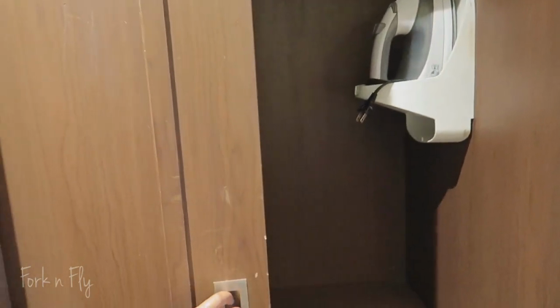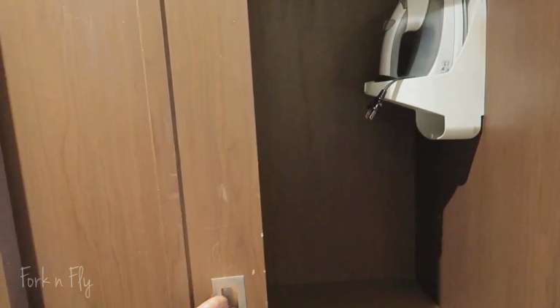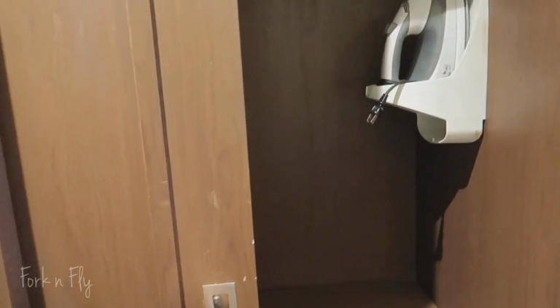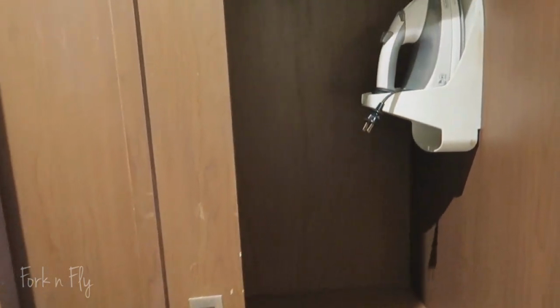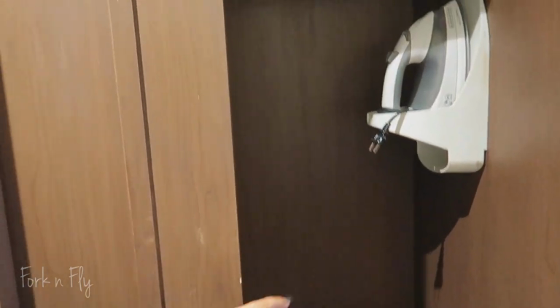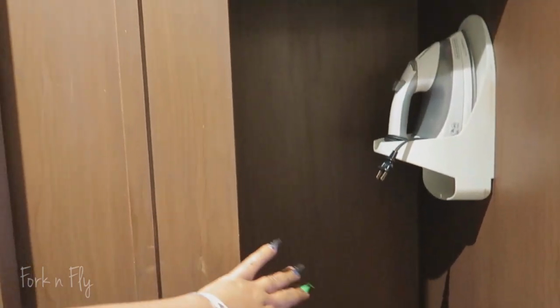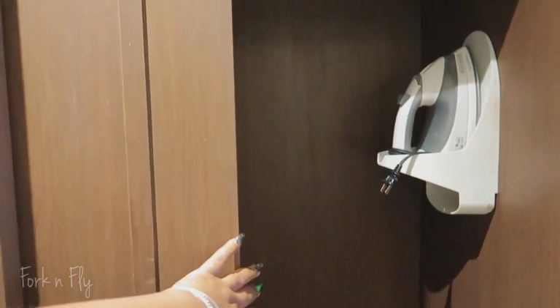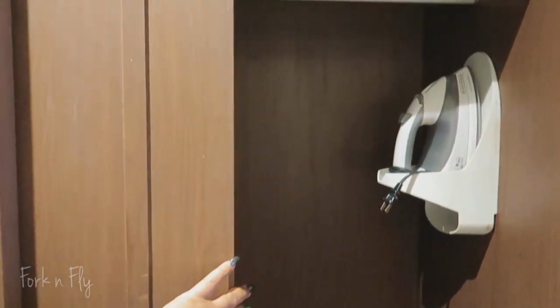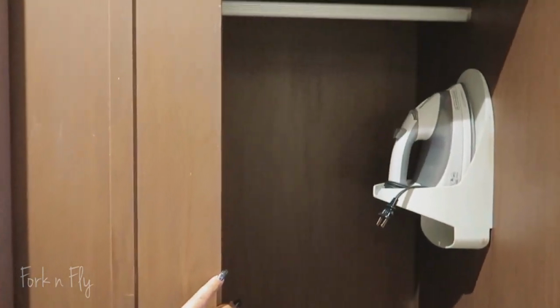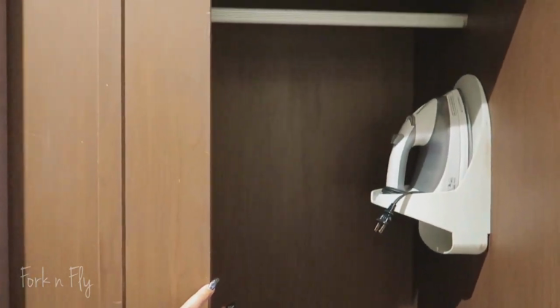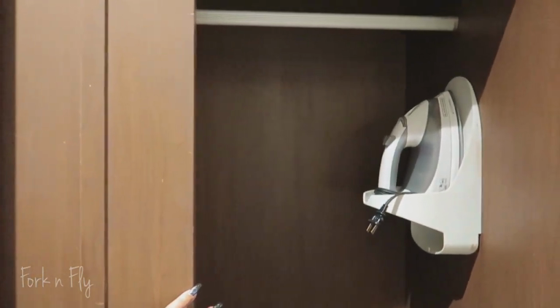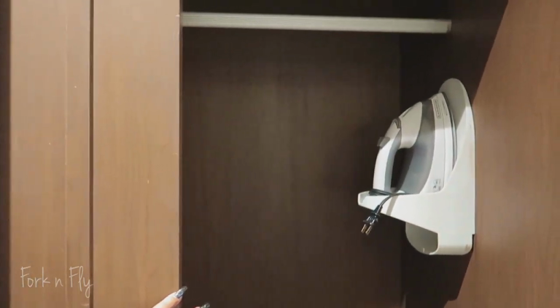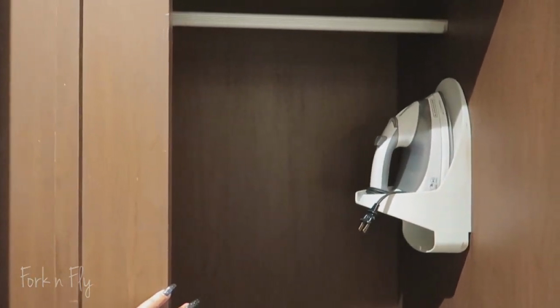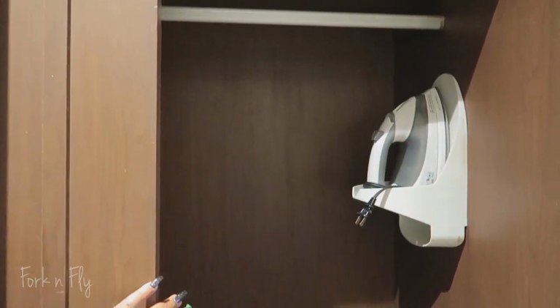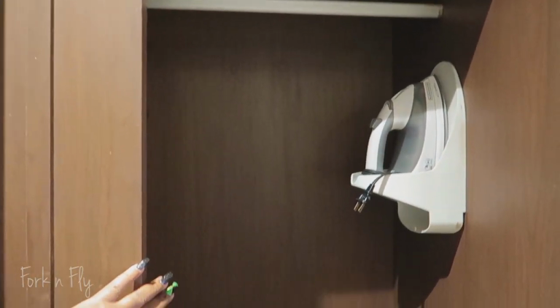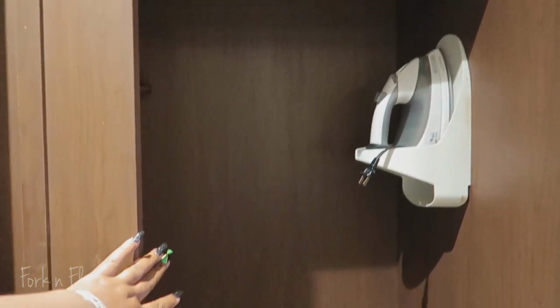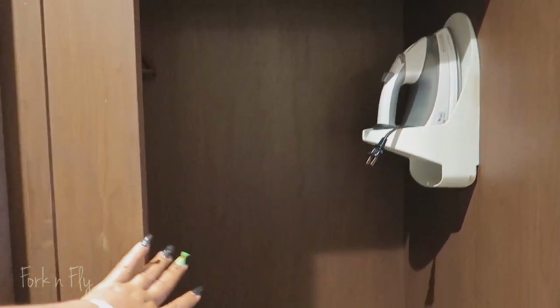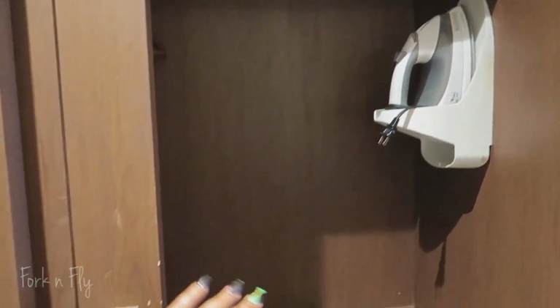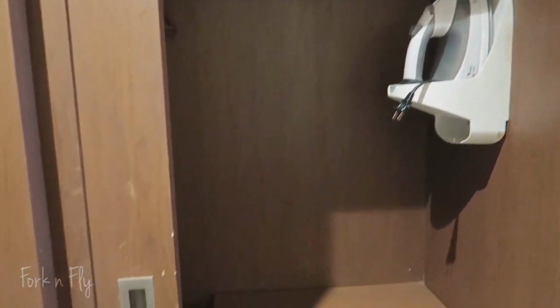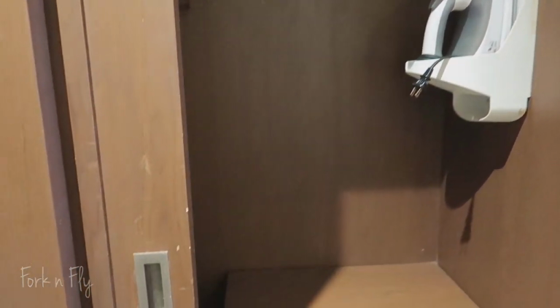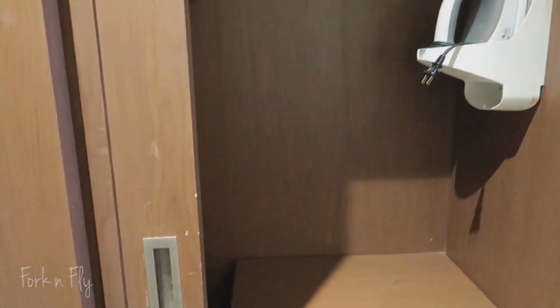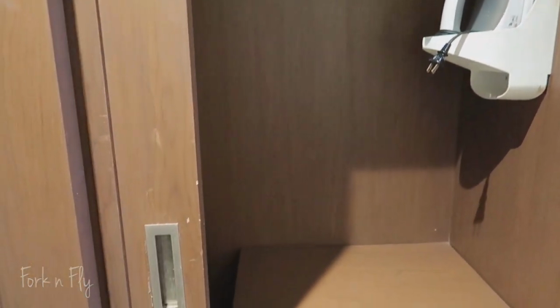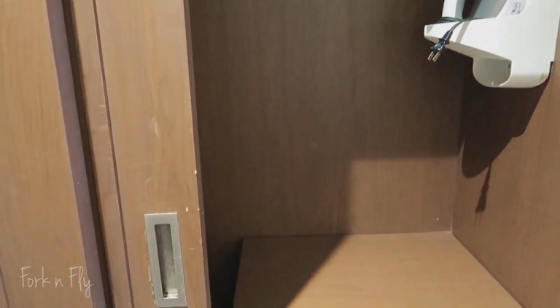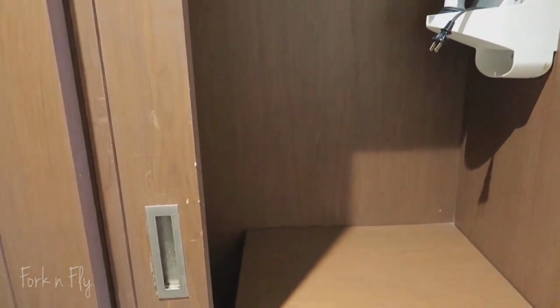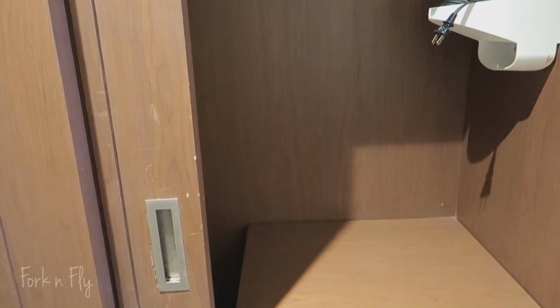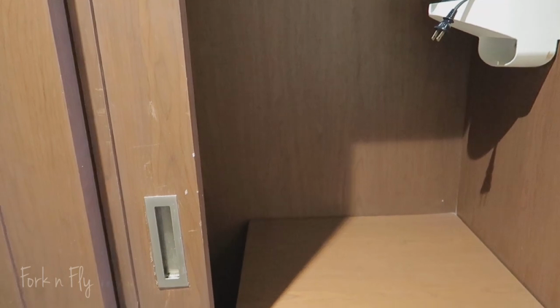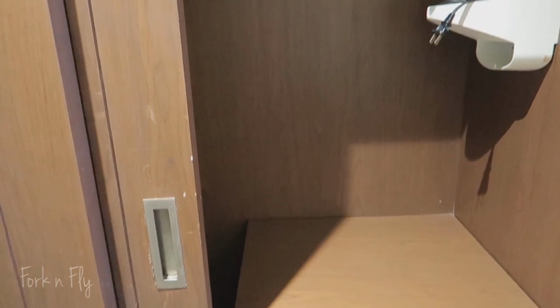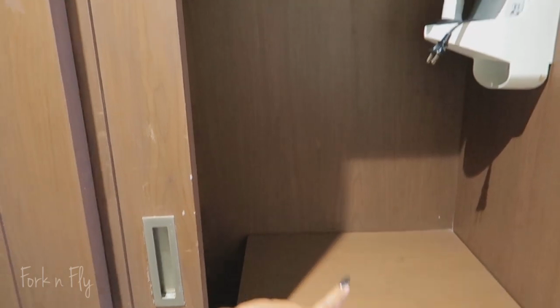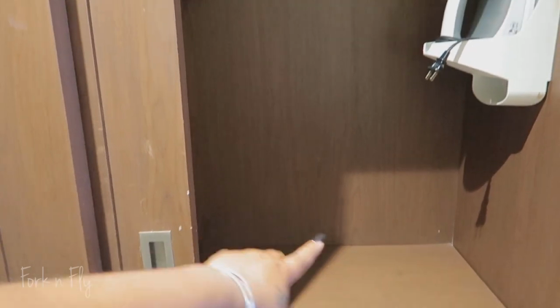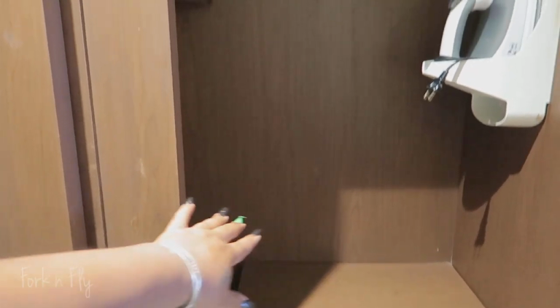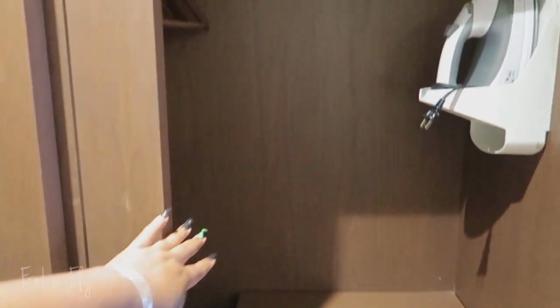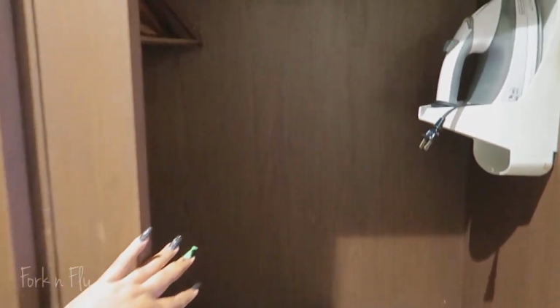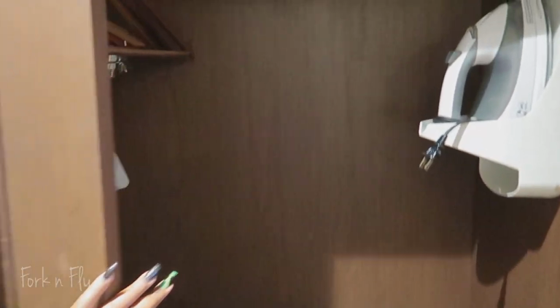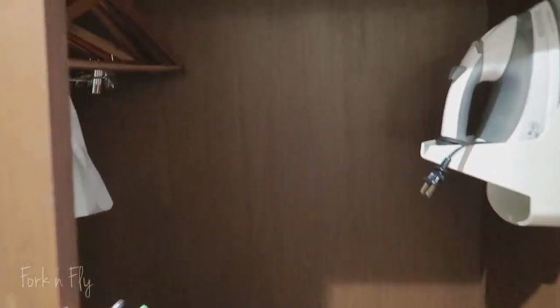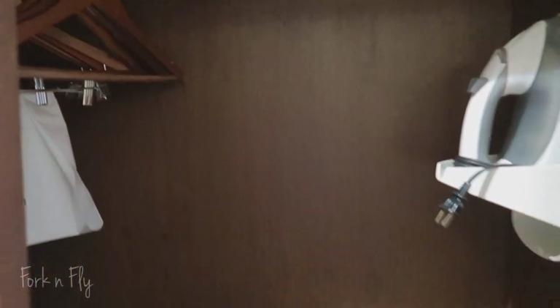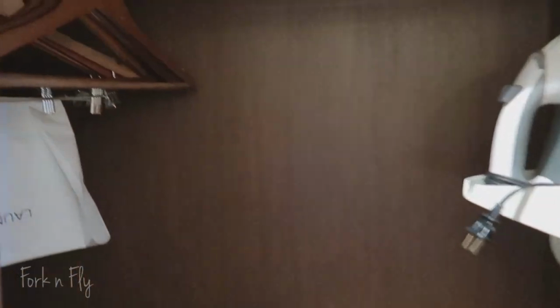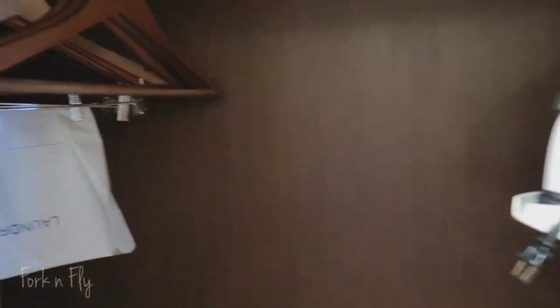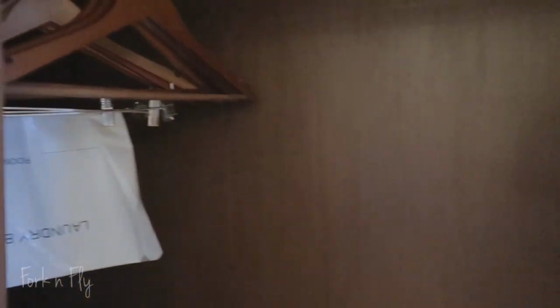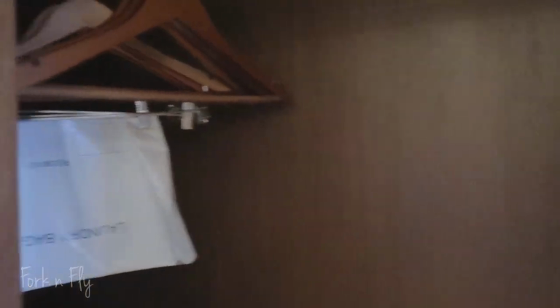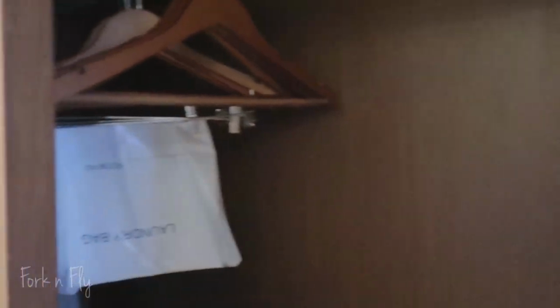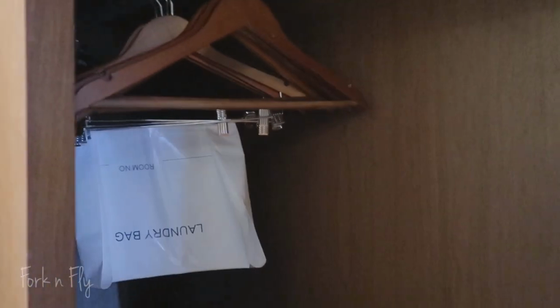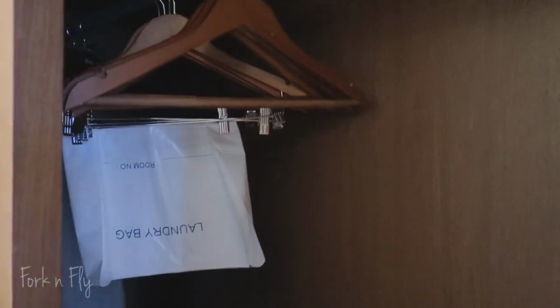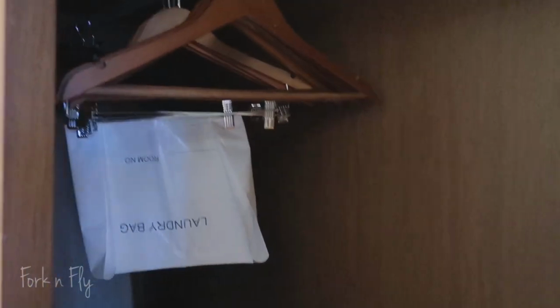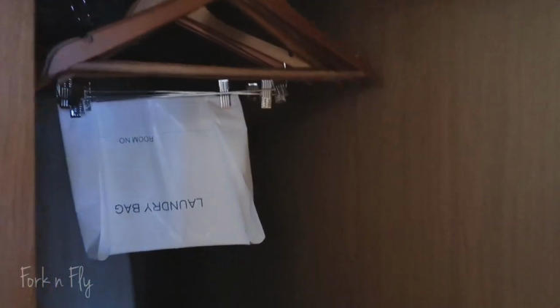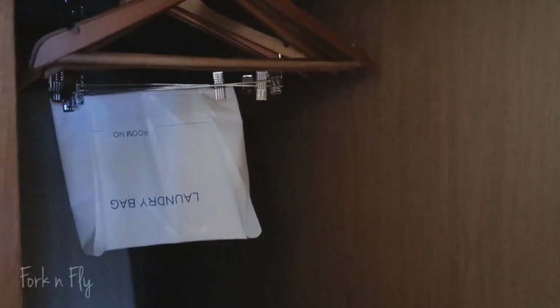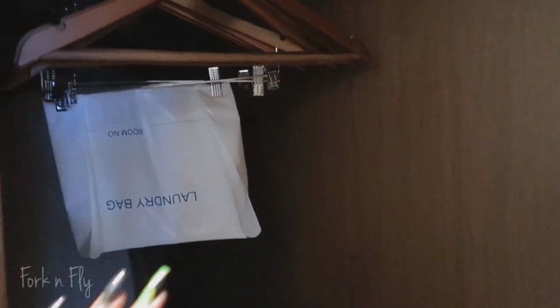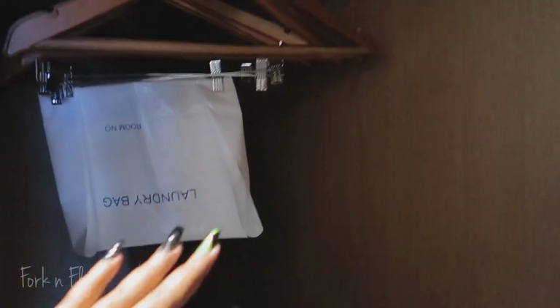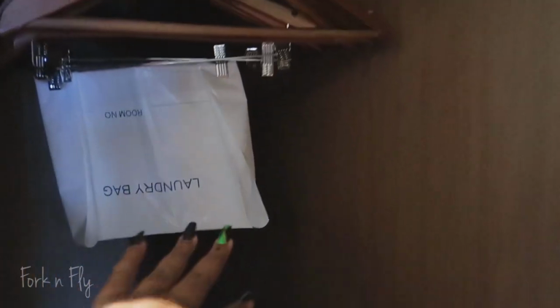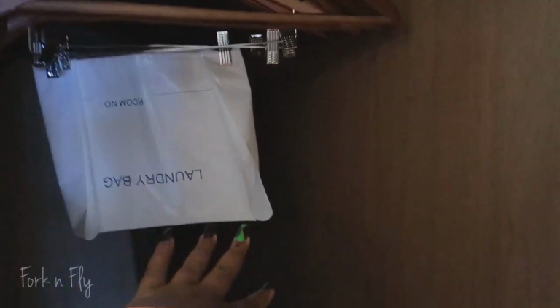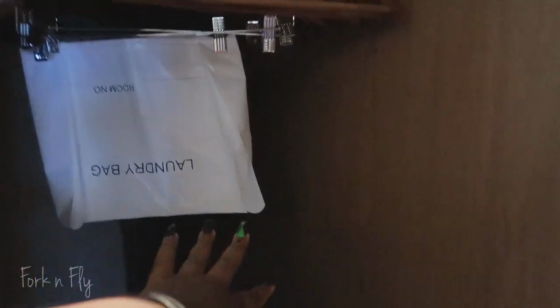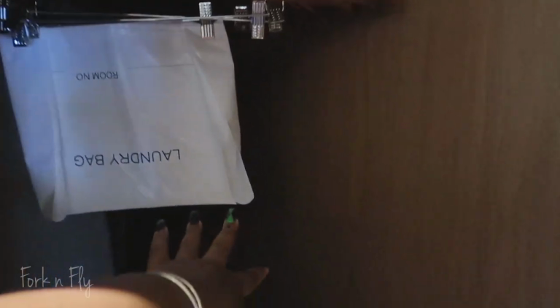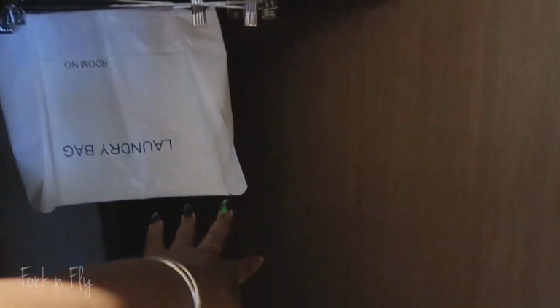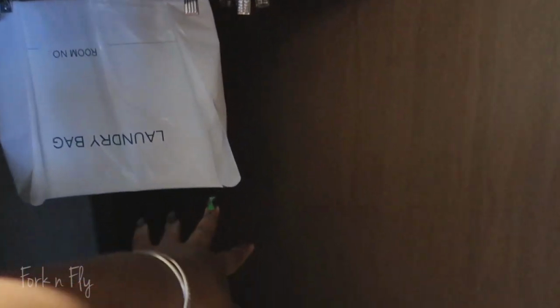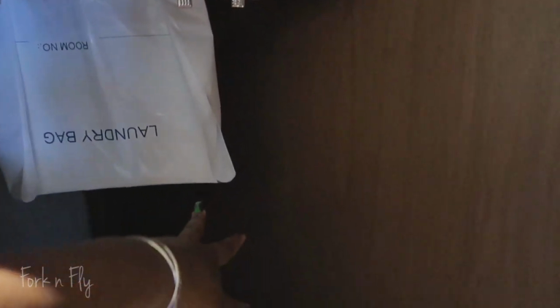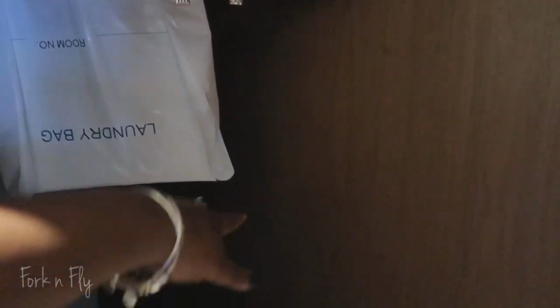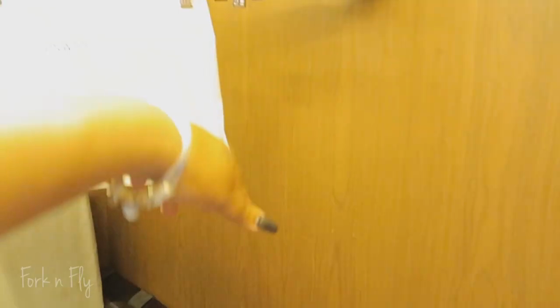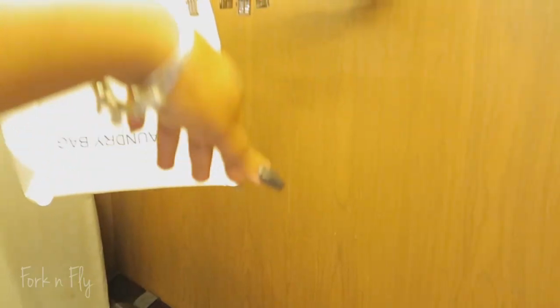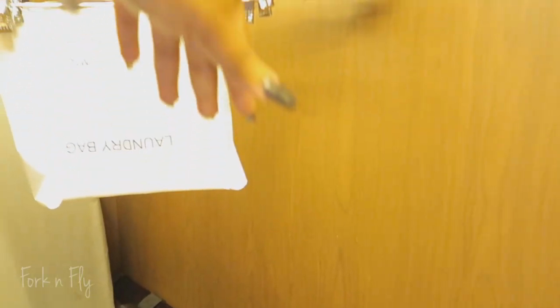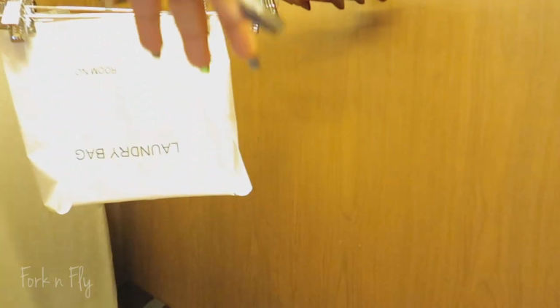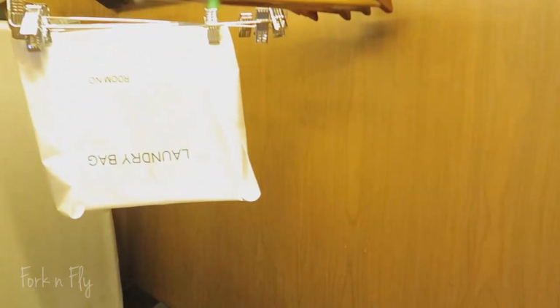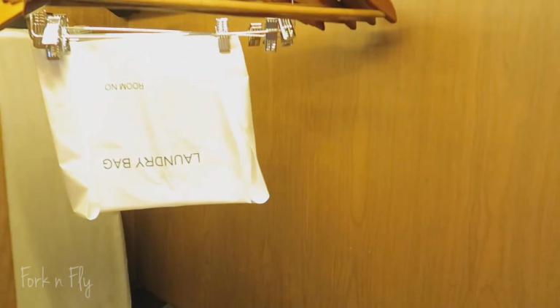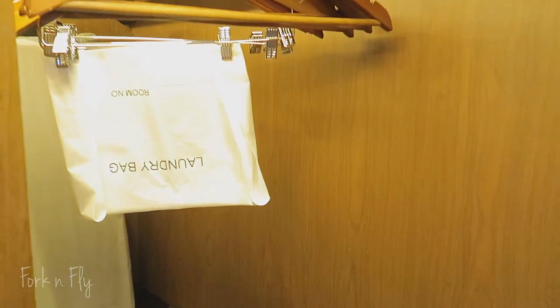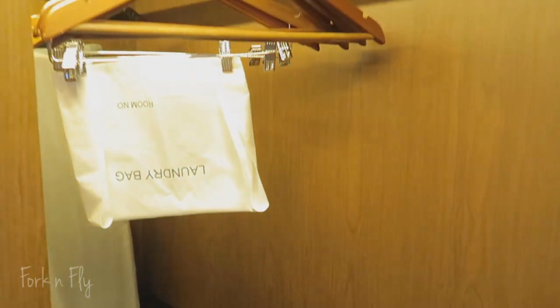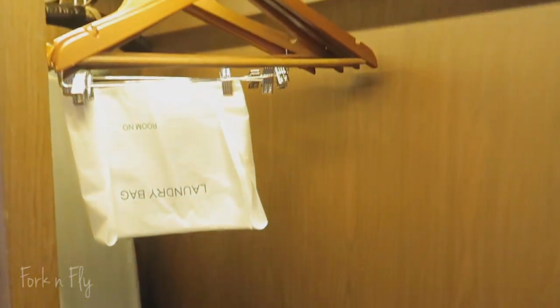Typical stuff: iron, ironing board, safe, hangers, and the light cuts on automatically.